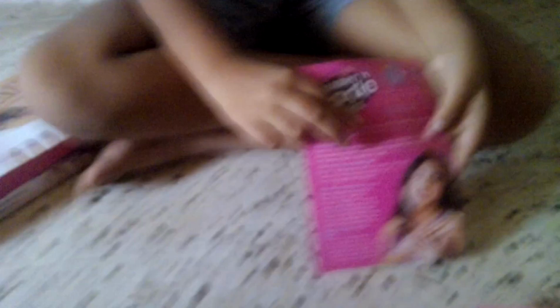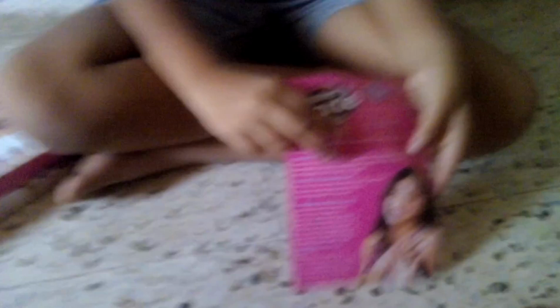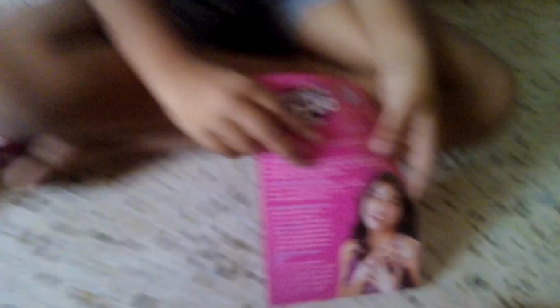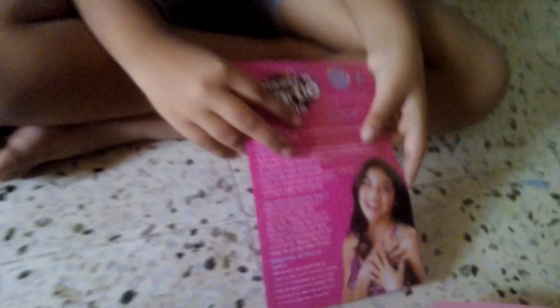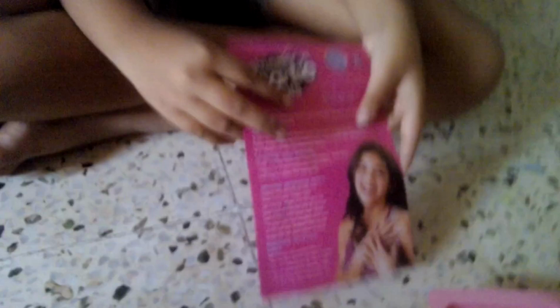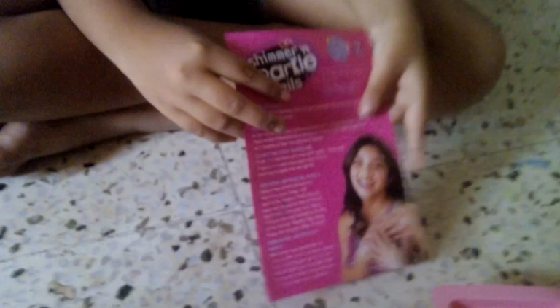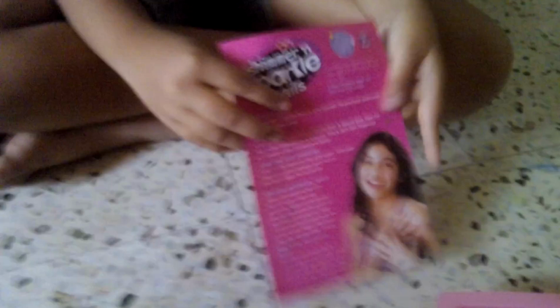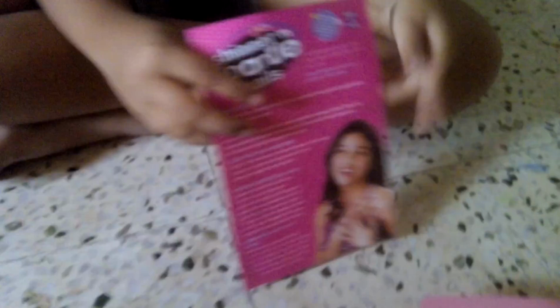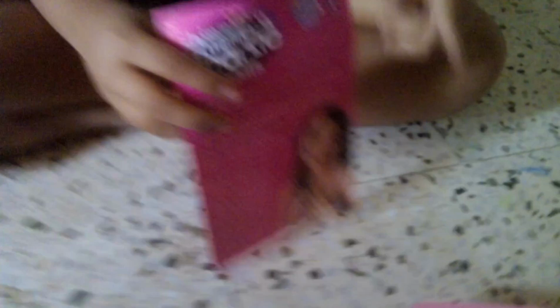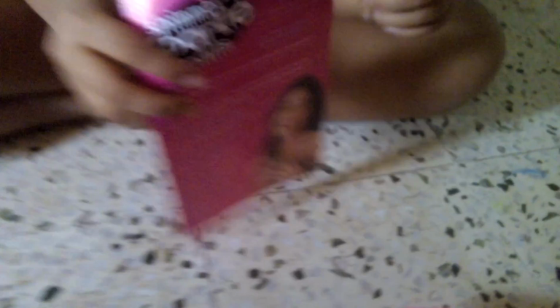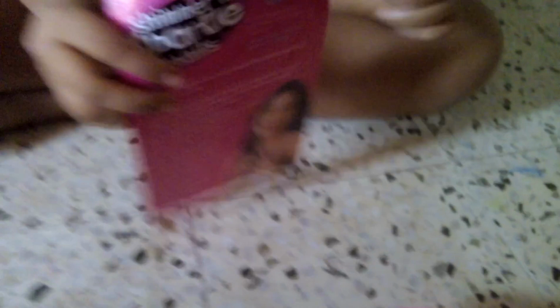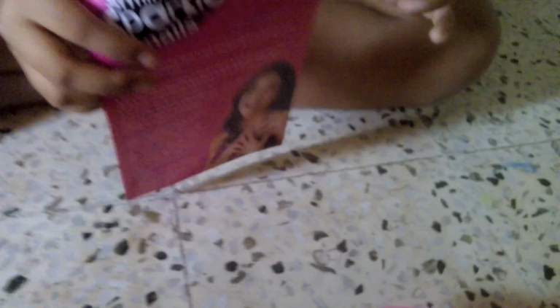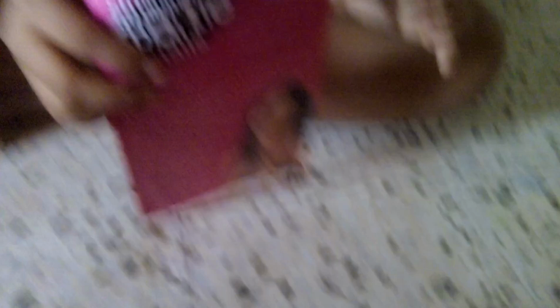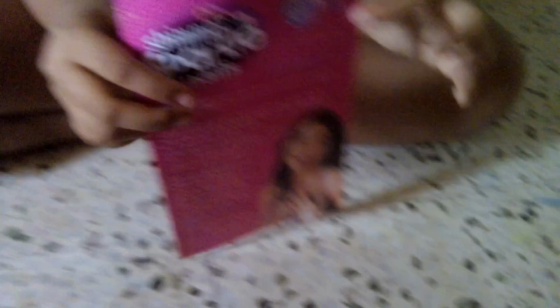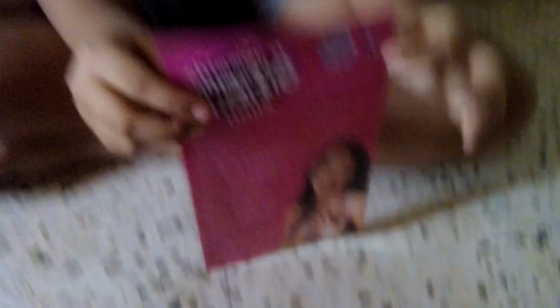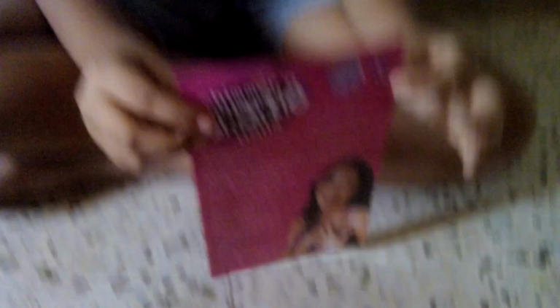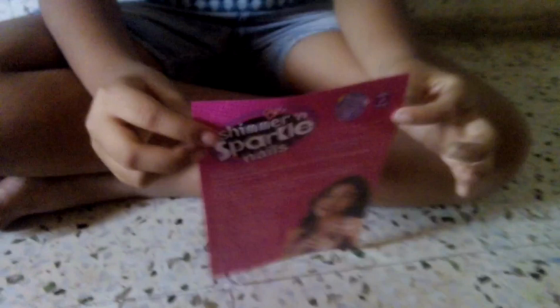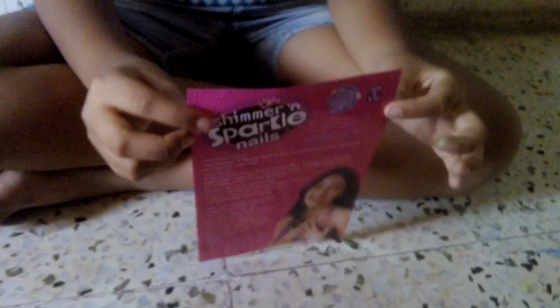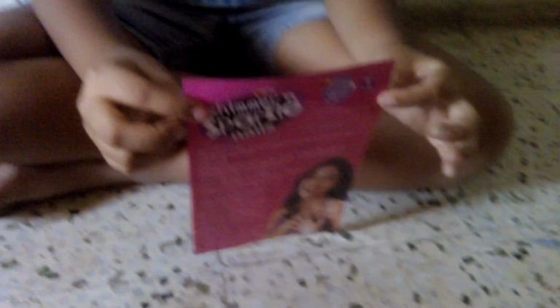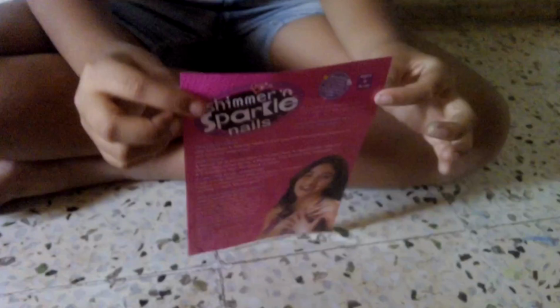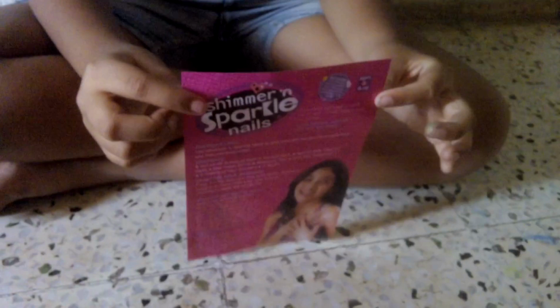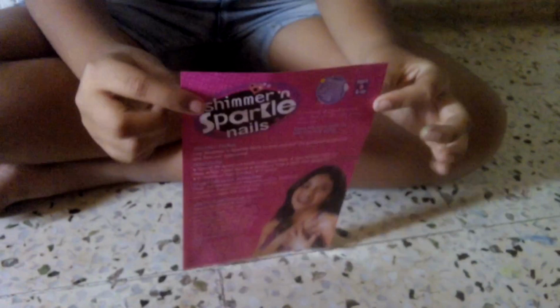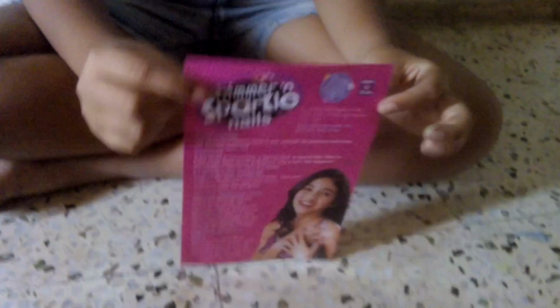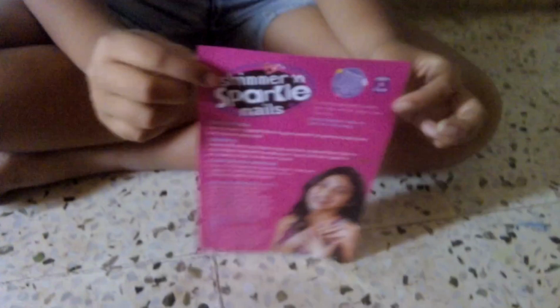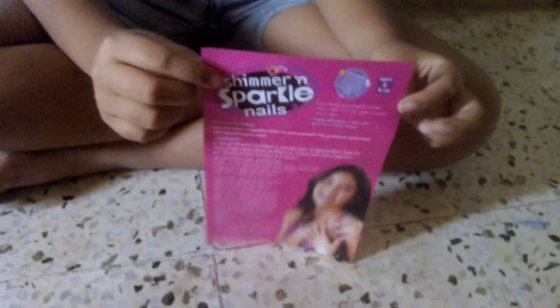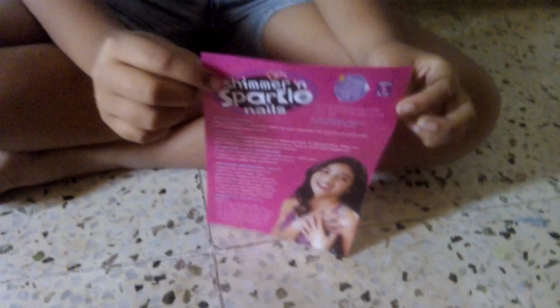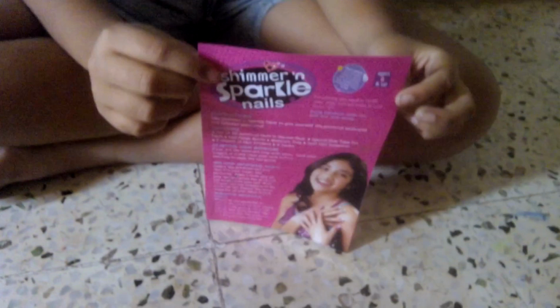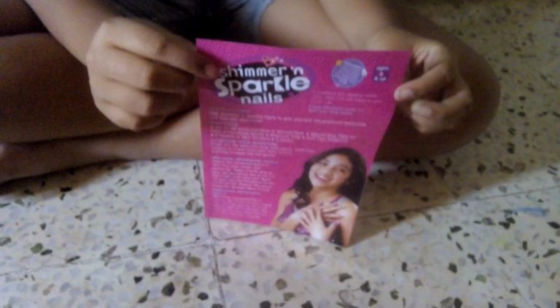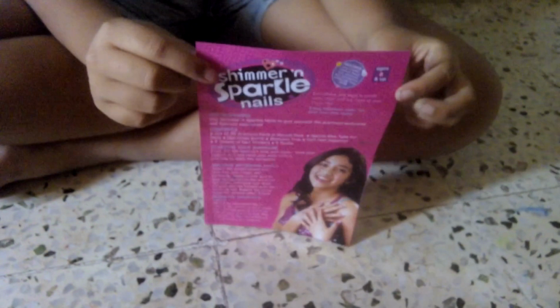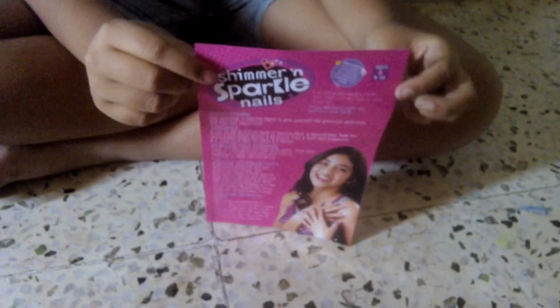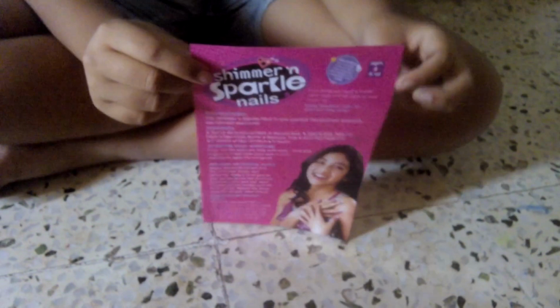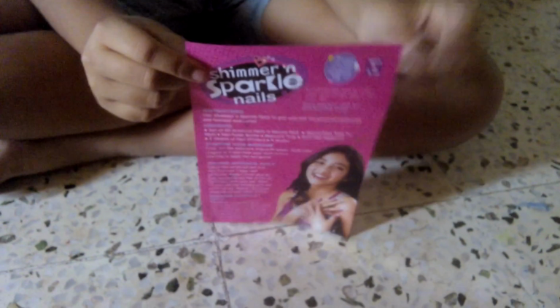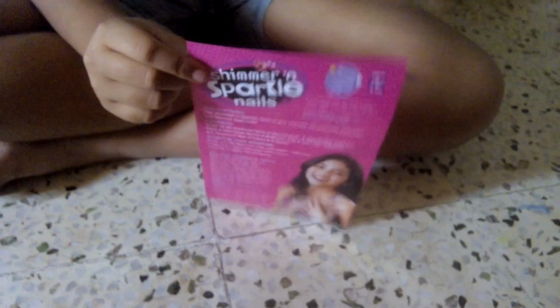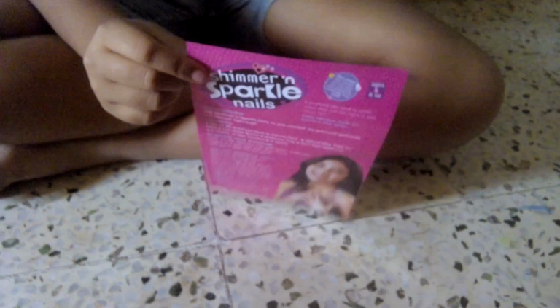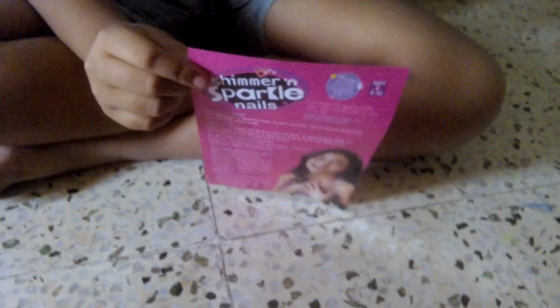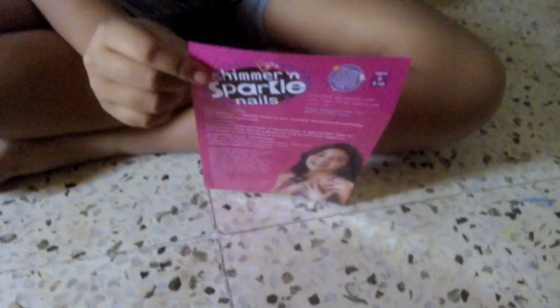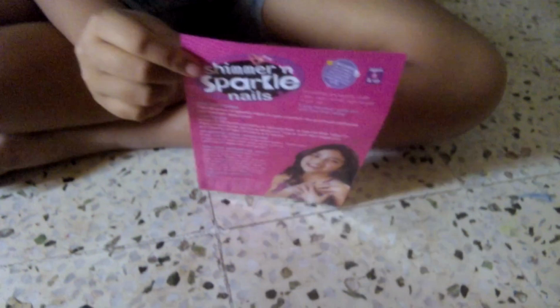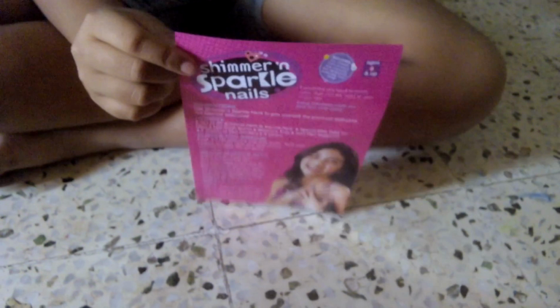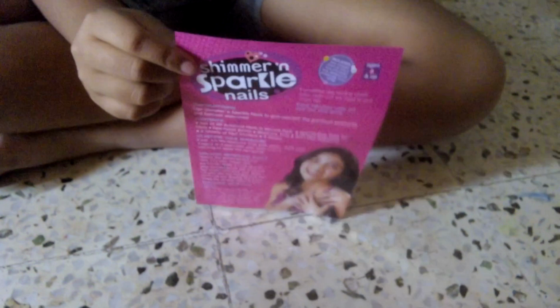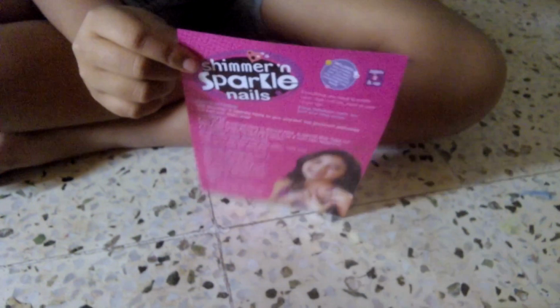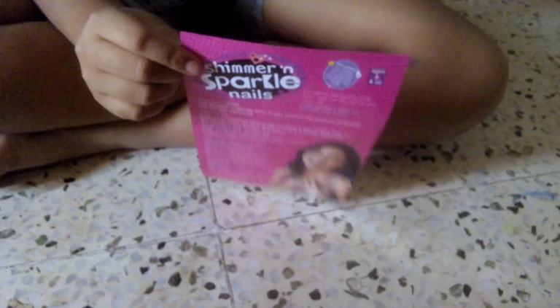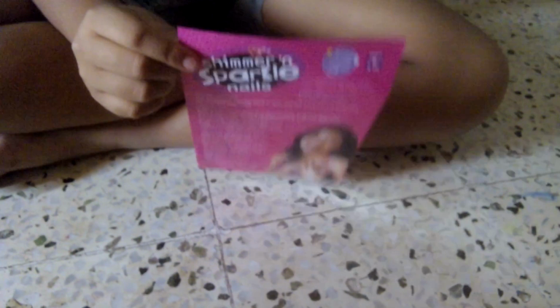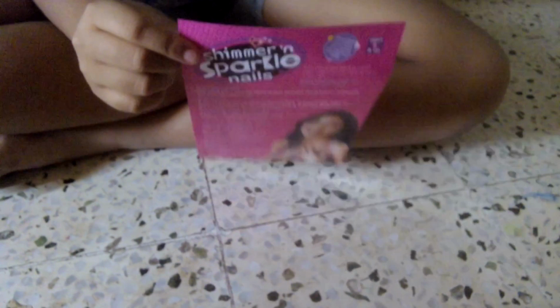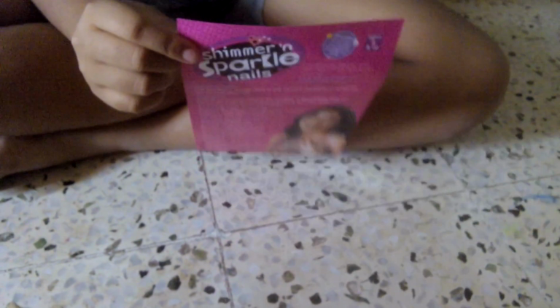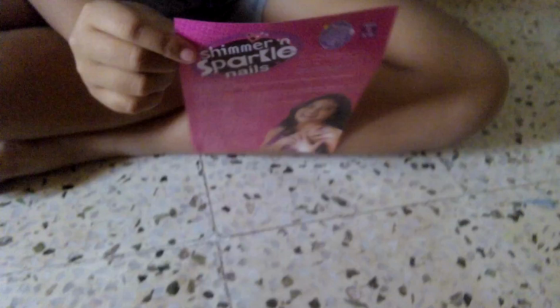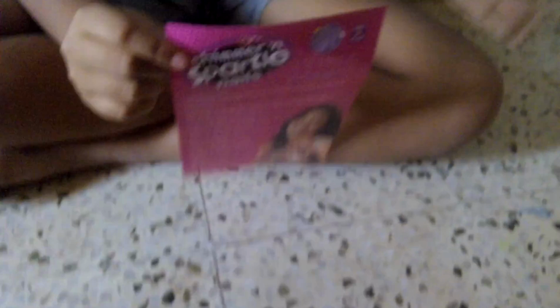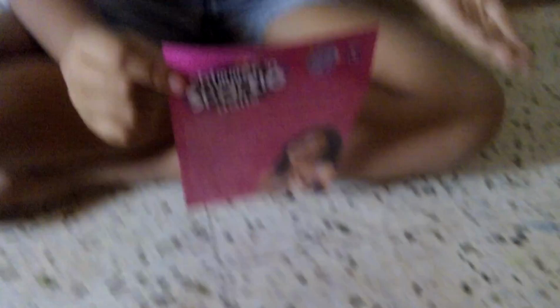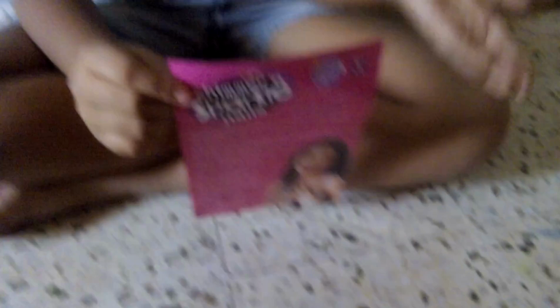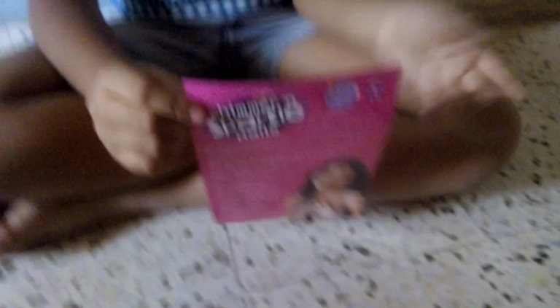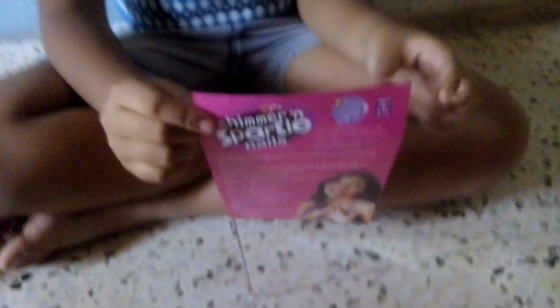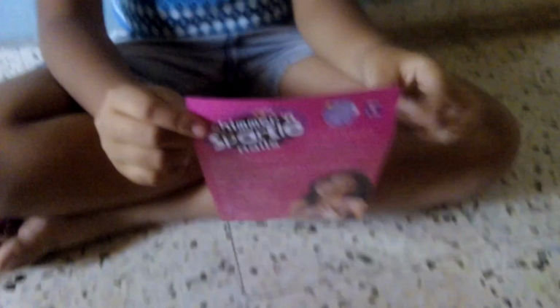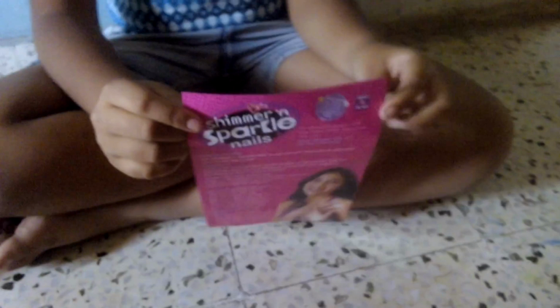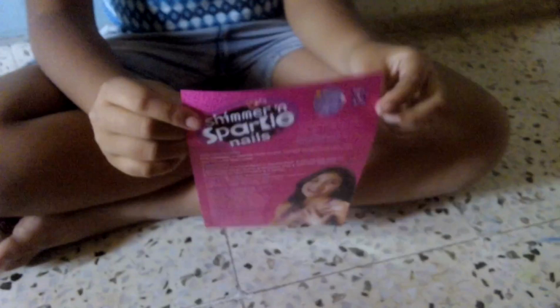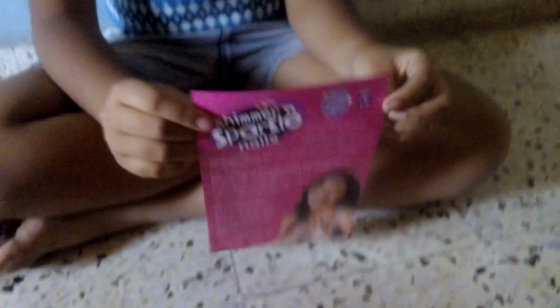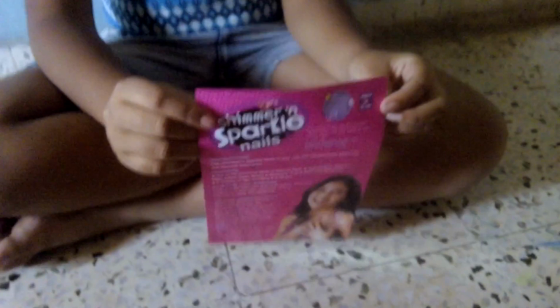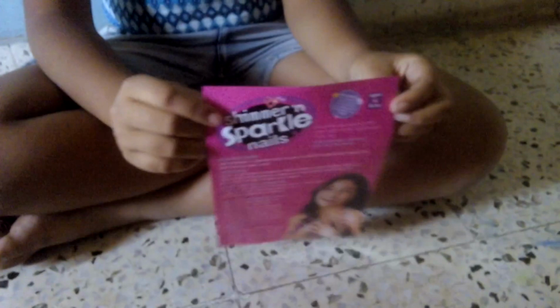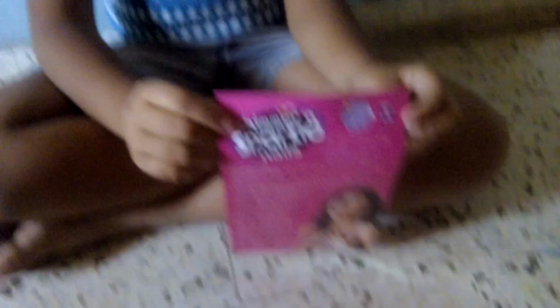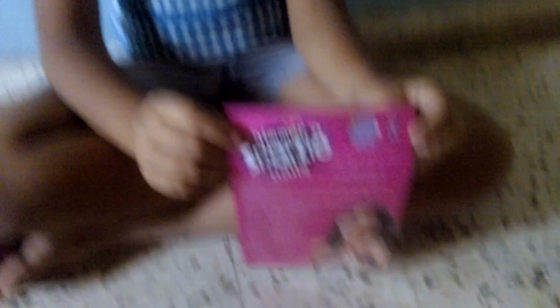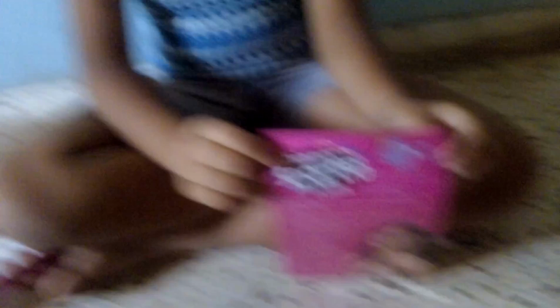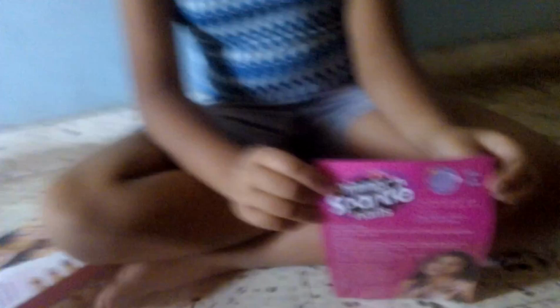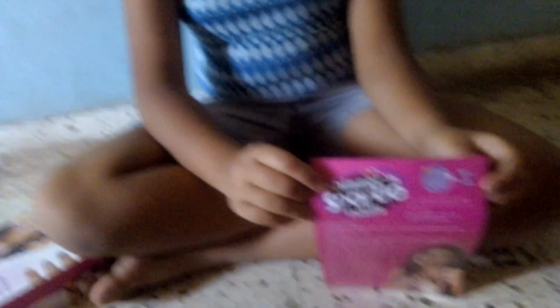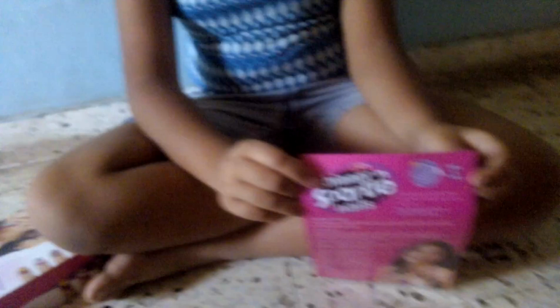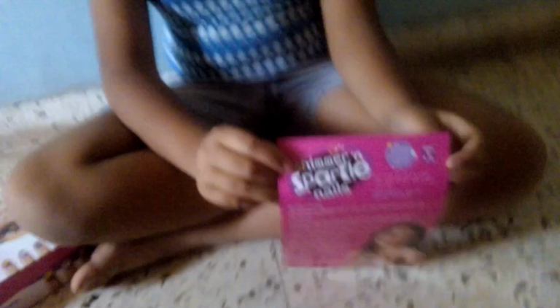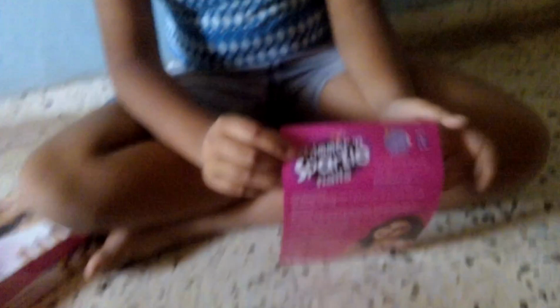Here's the pamphlet that comes with it. You can see how to make many beautiful nail designs from it.